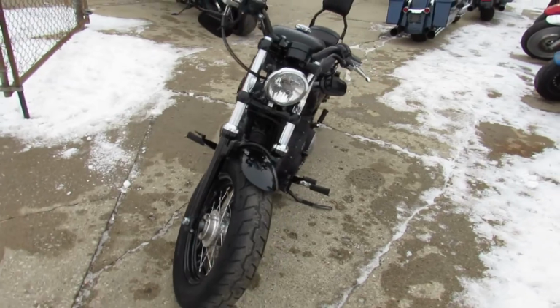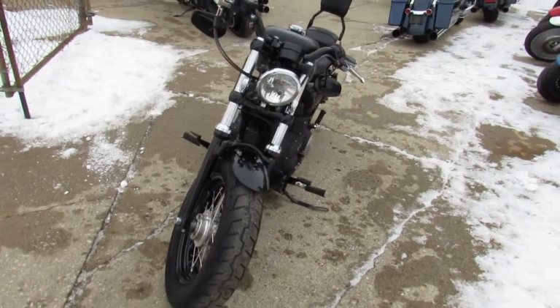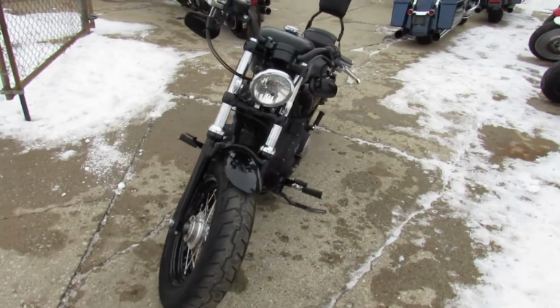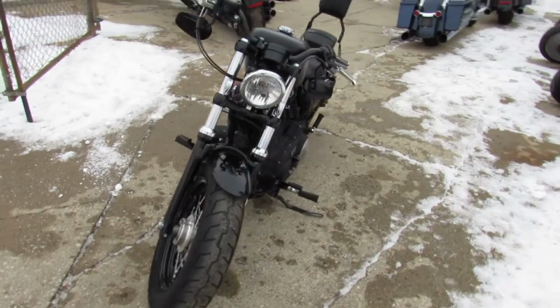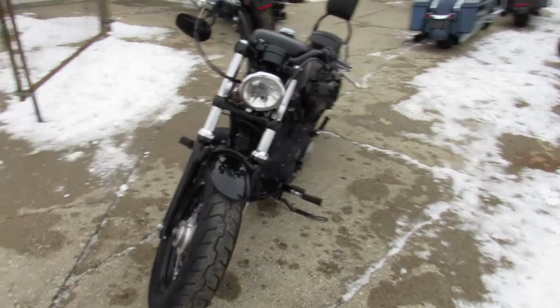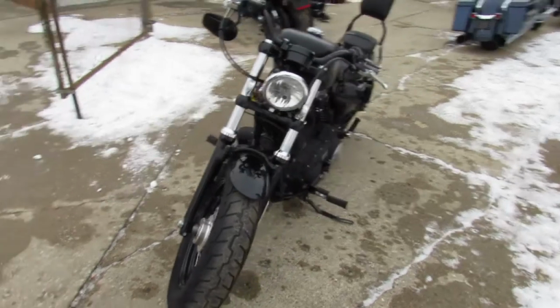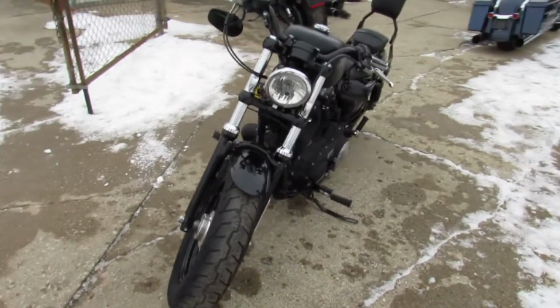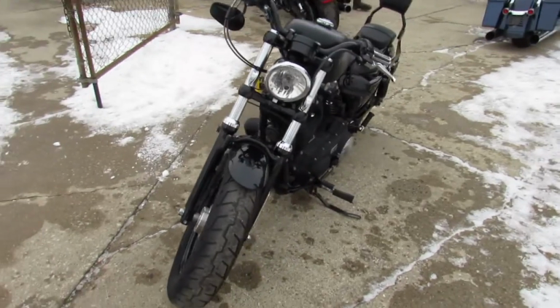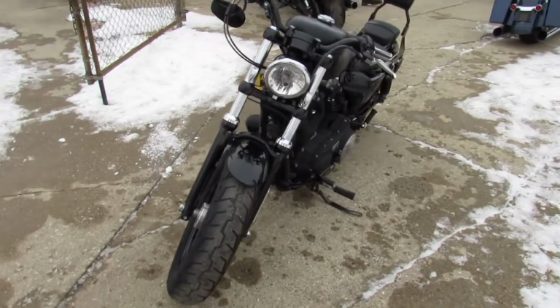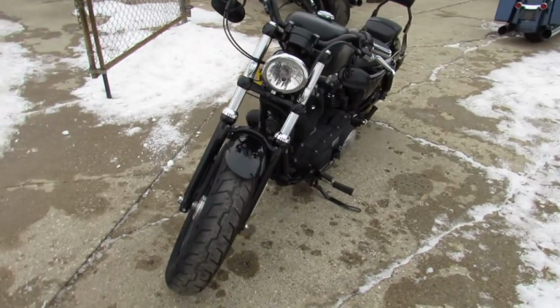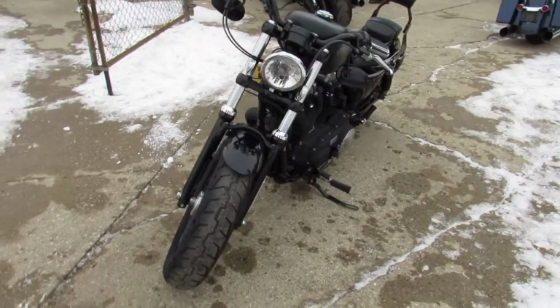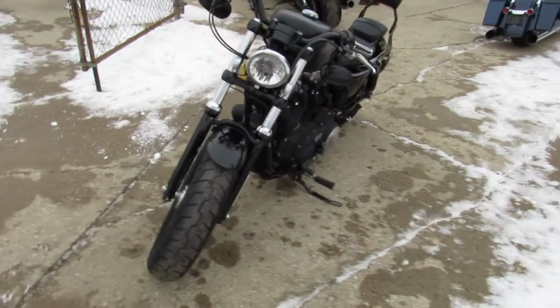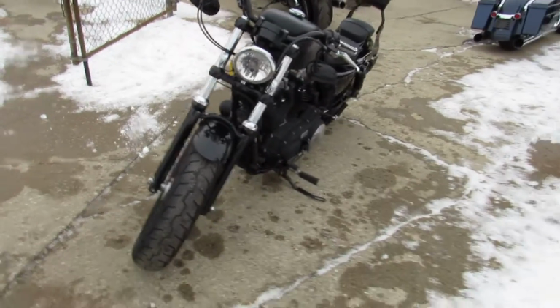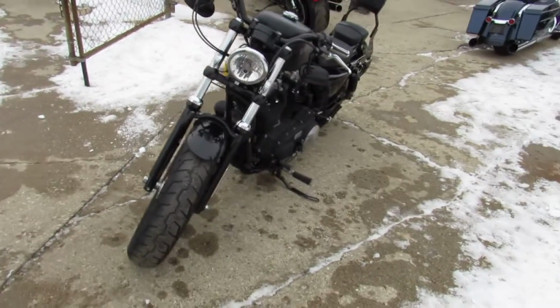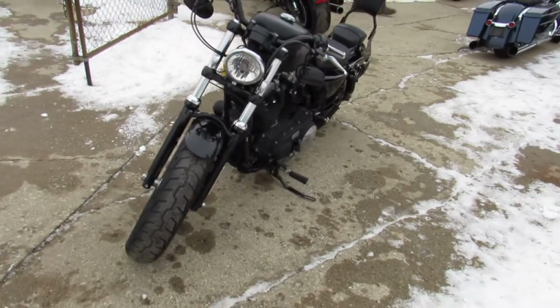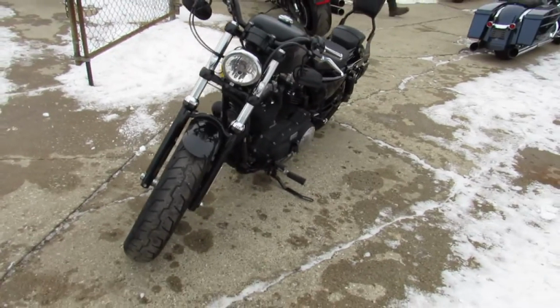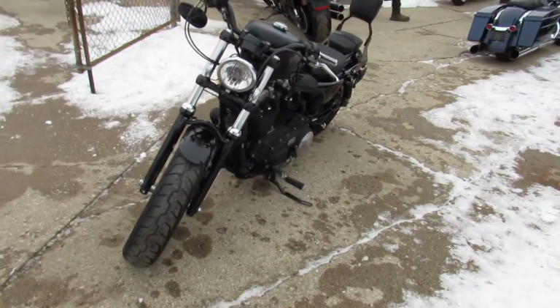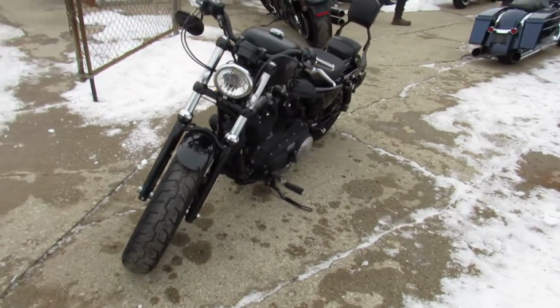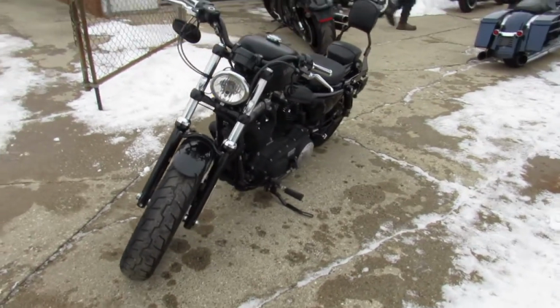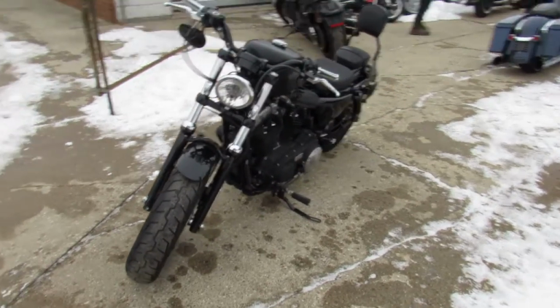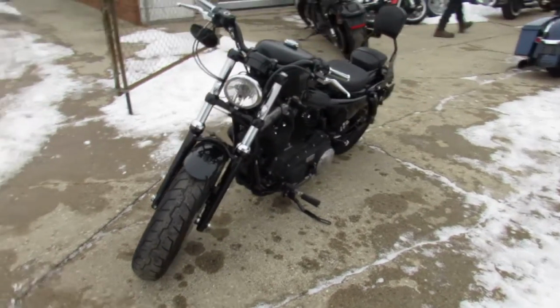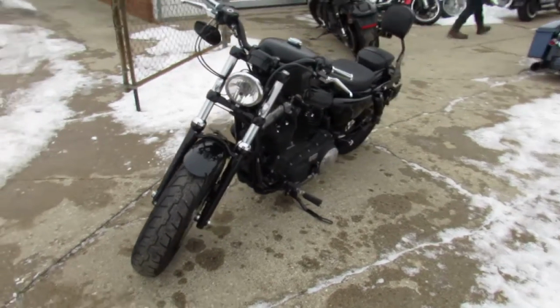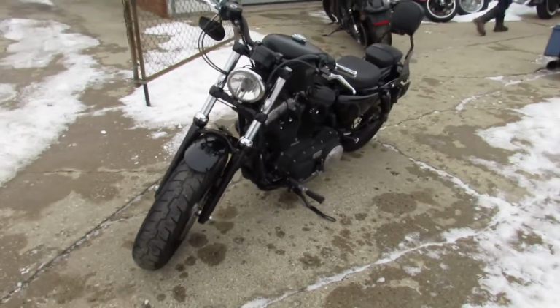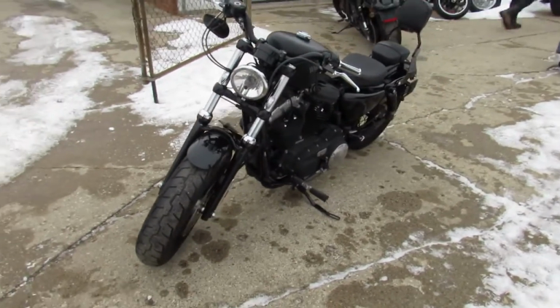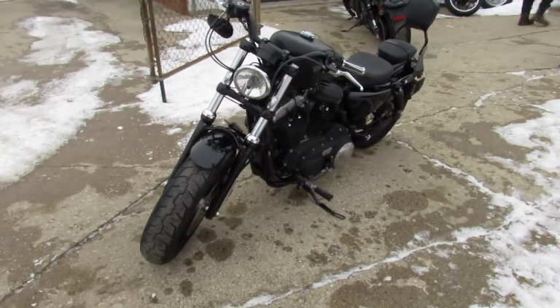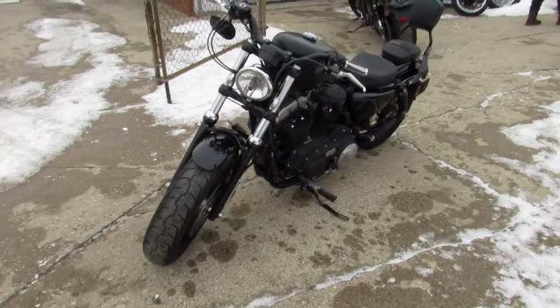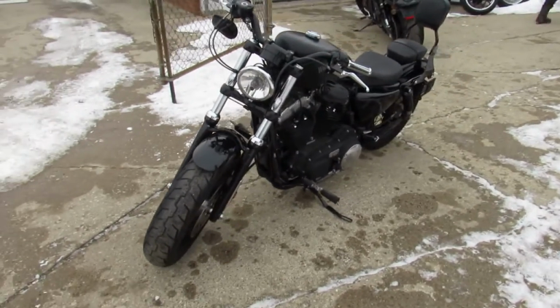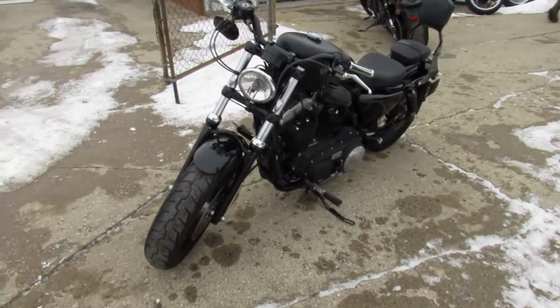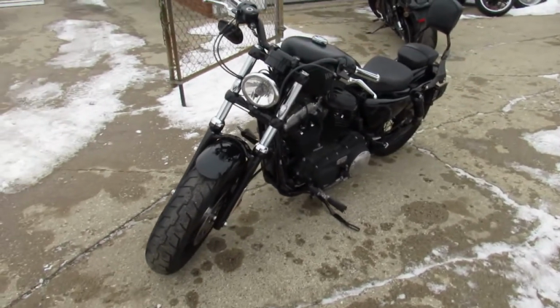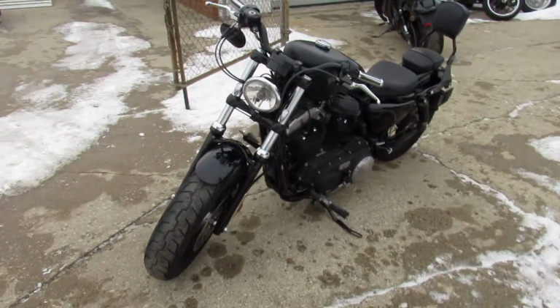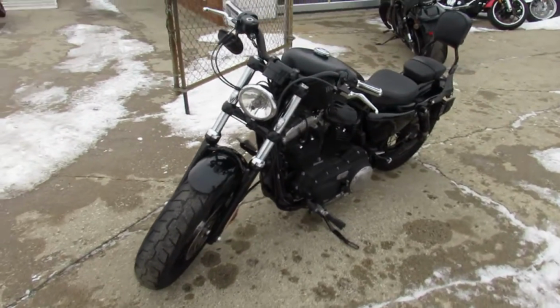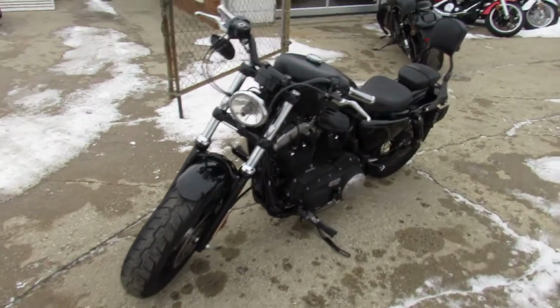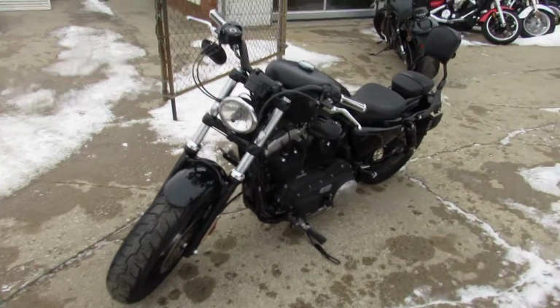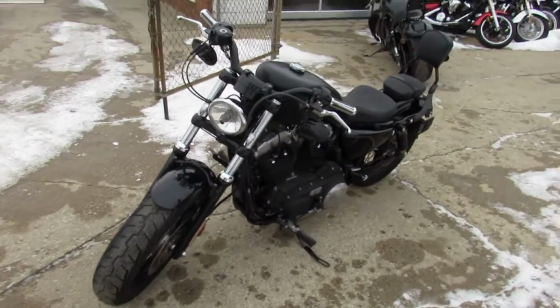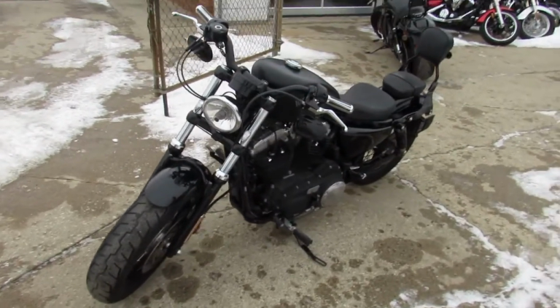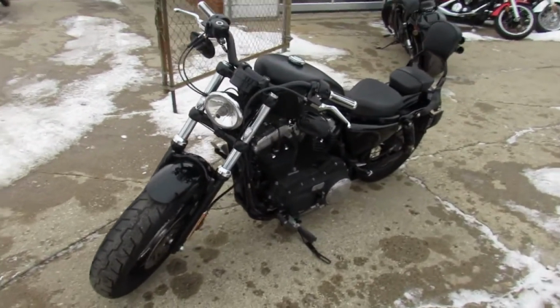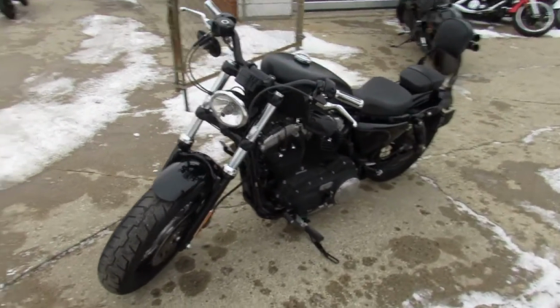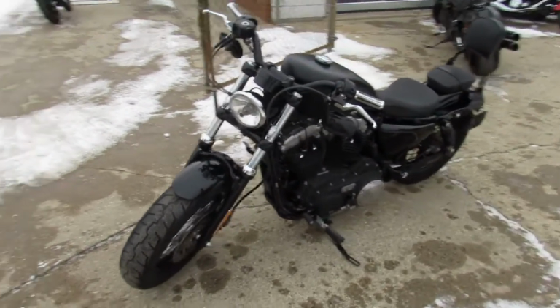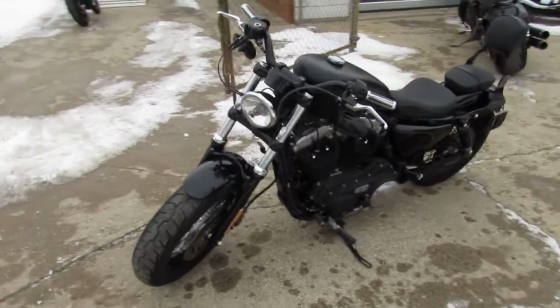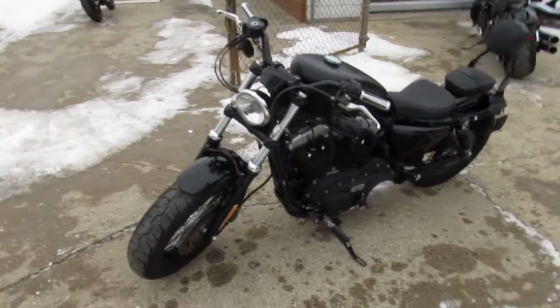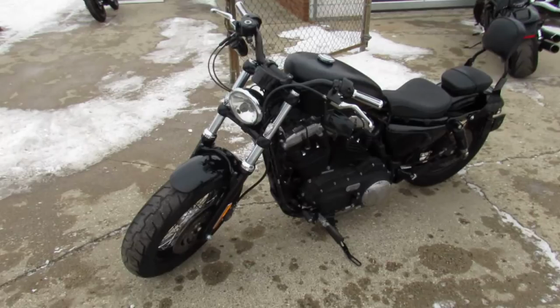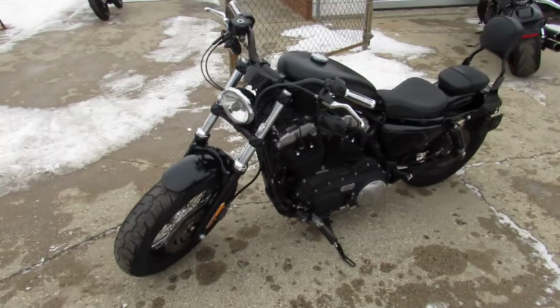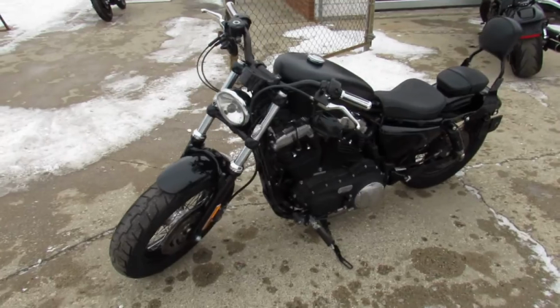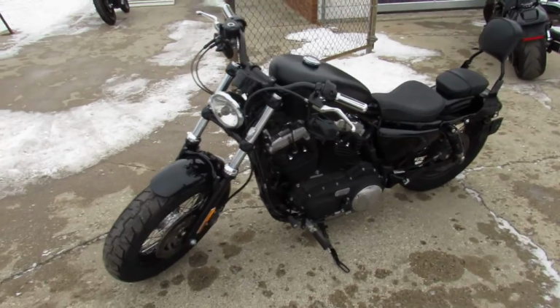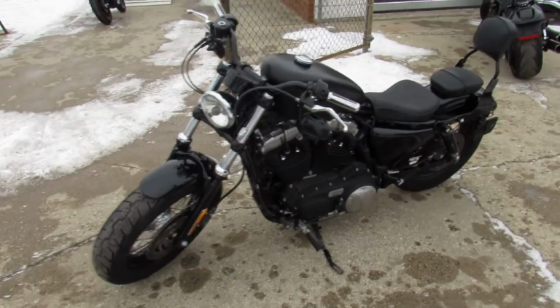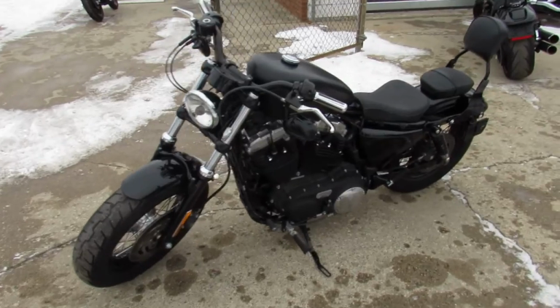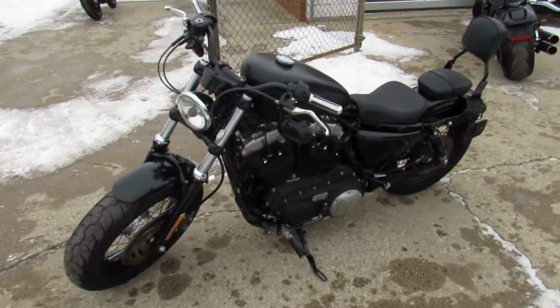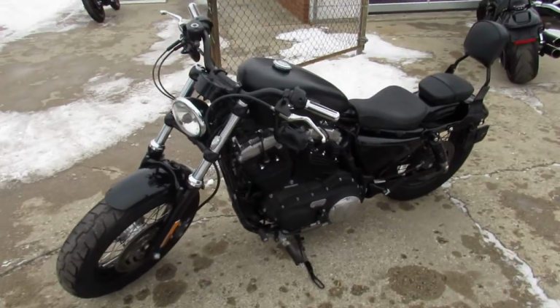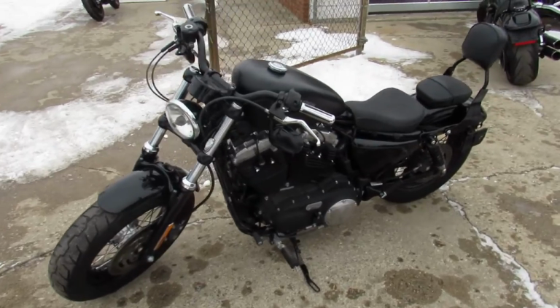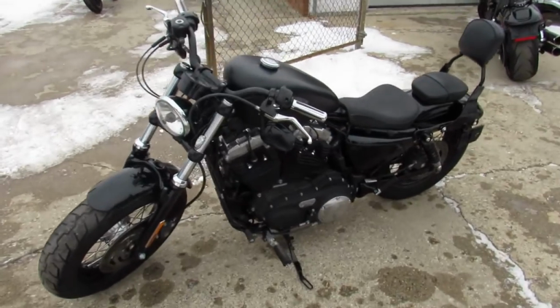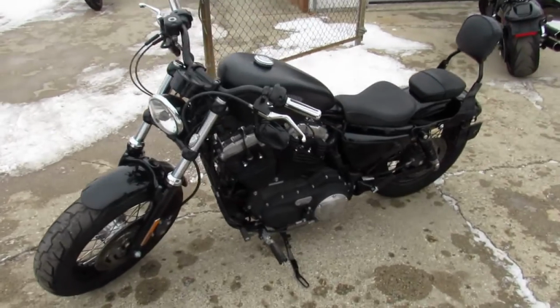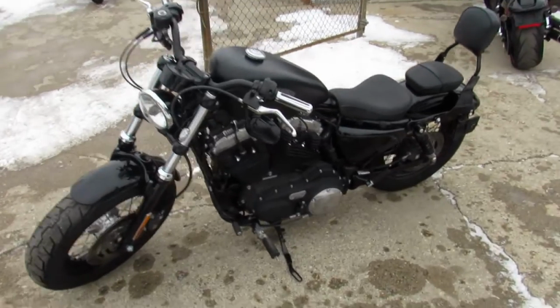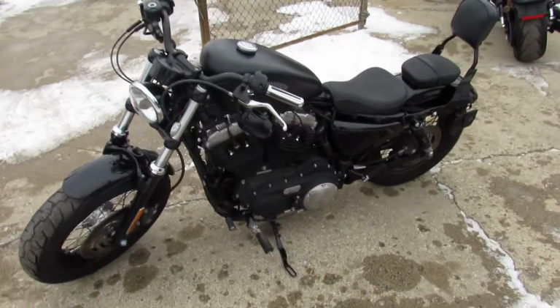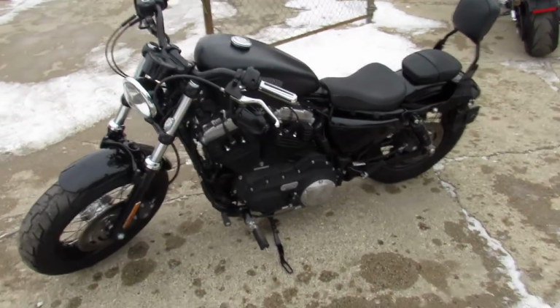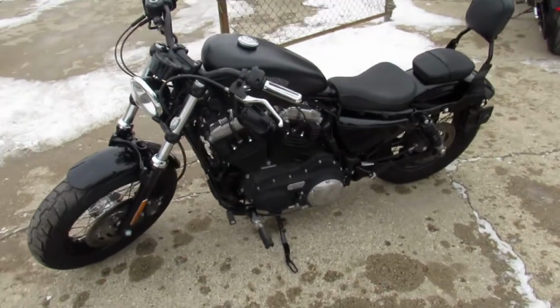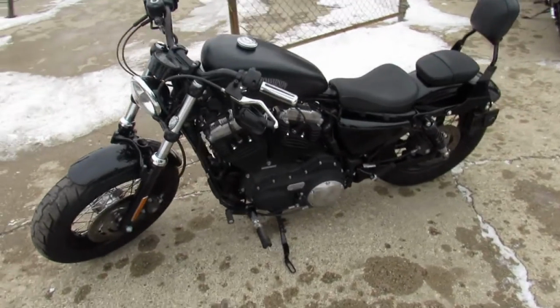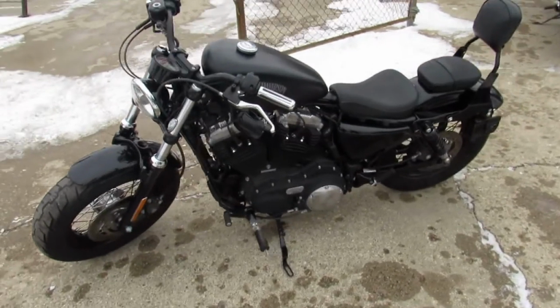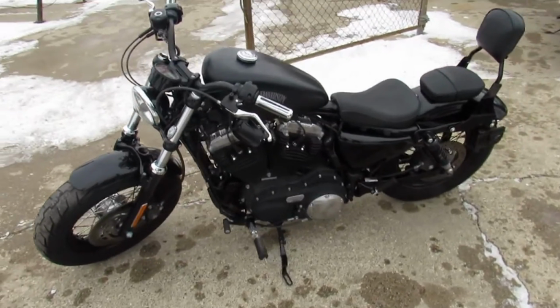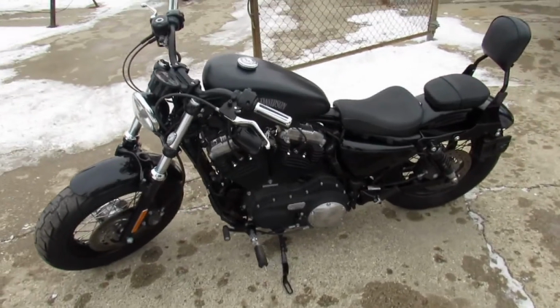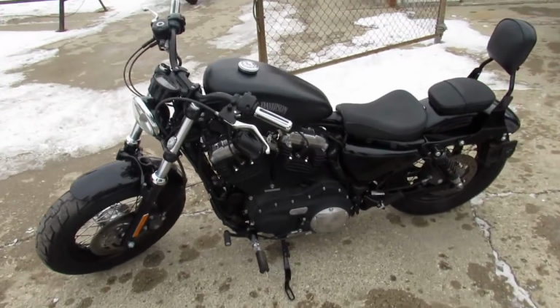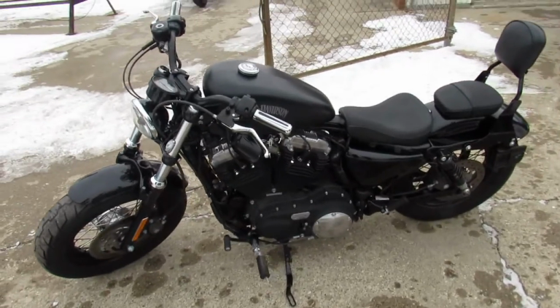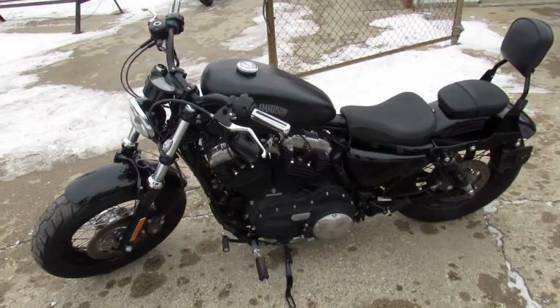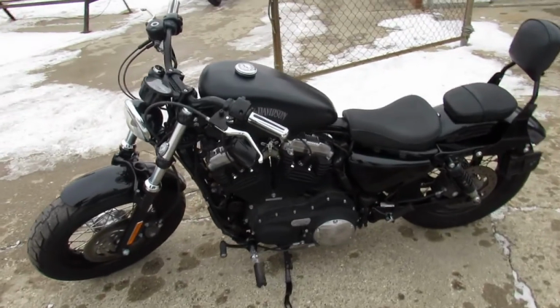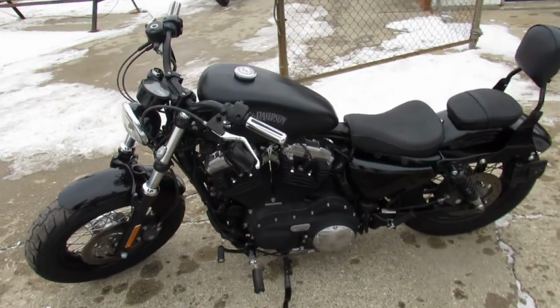It's got the fat front wheel, fat front tire with lace wheels, custom air intake. Got the Vance and Hines exhaust — sounds great on these Sportsters.